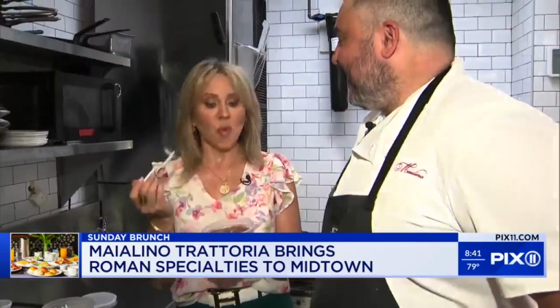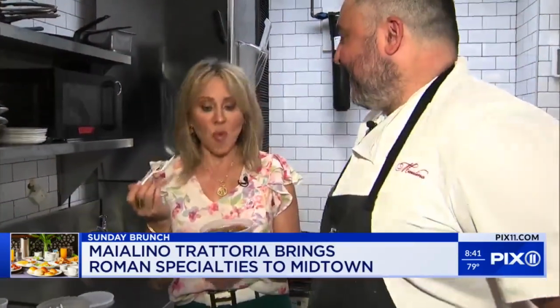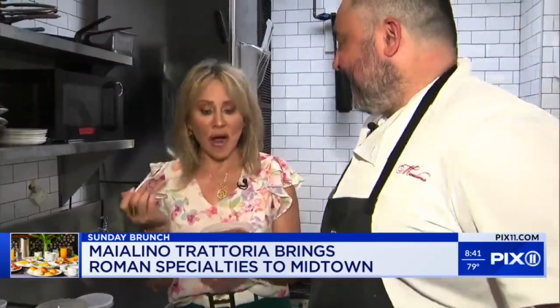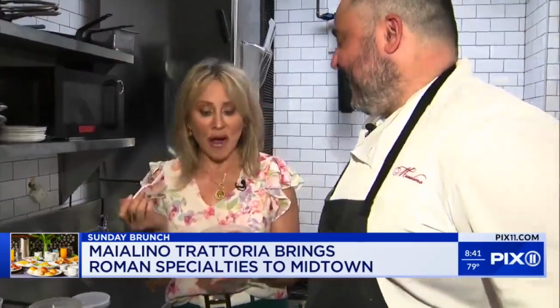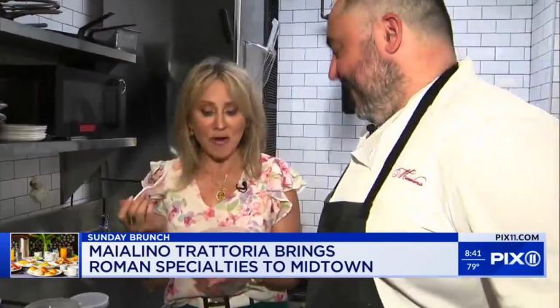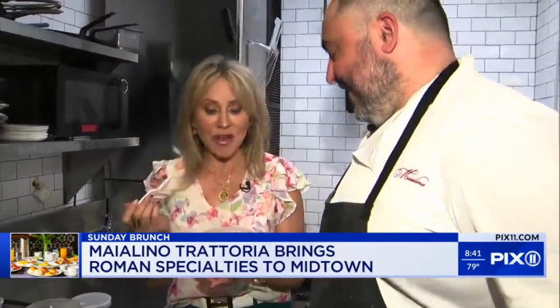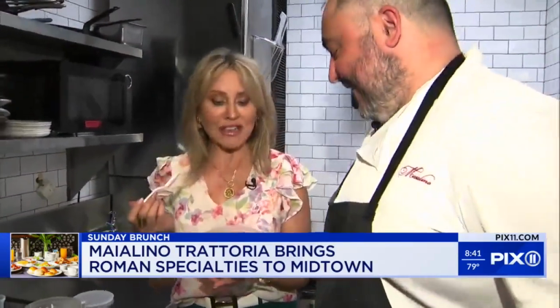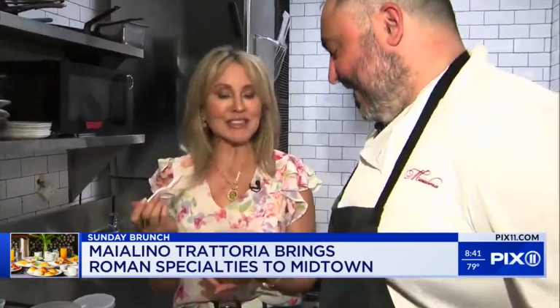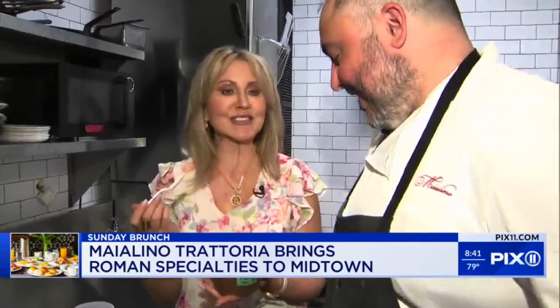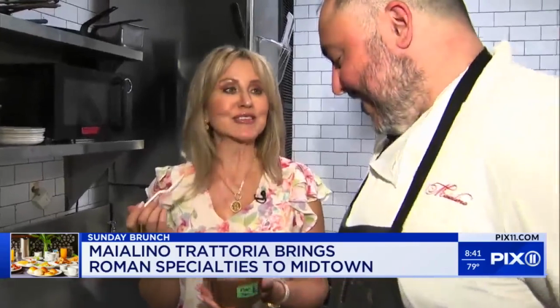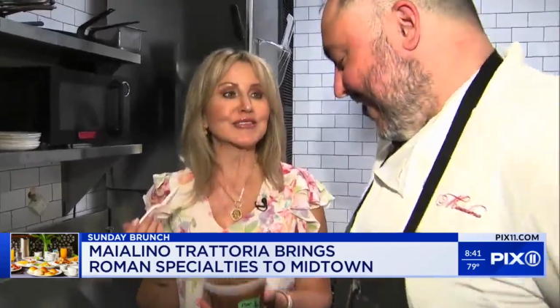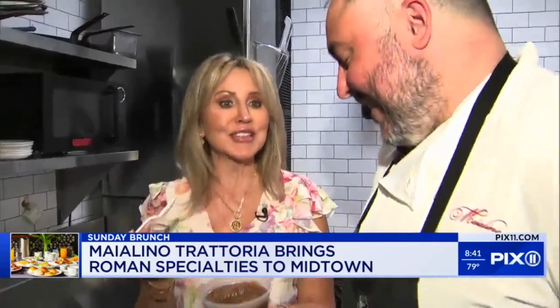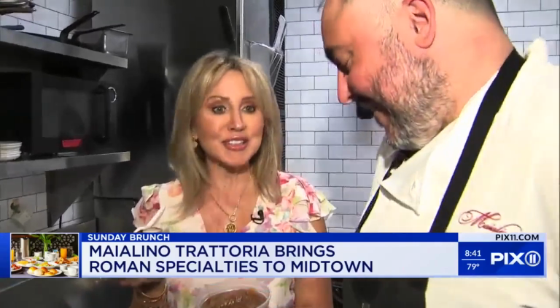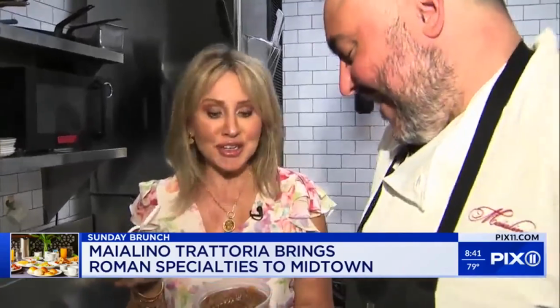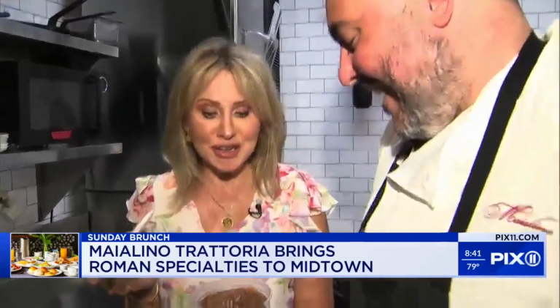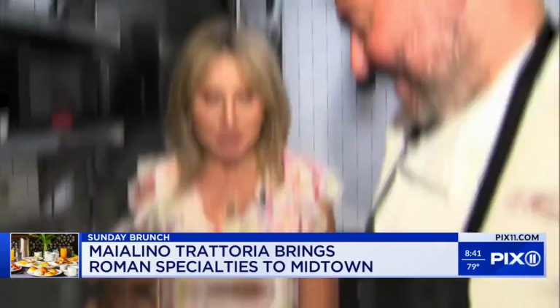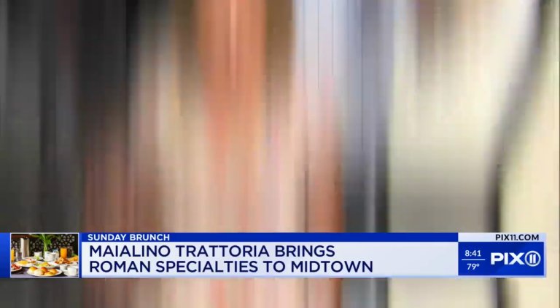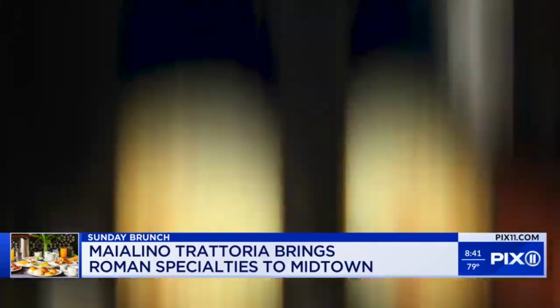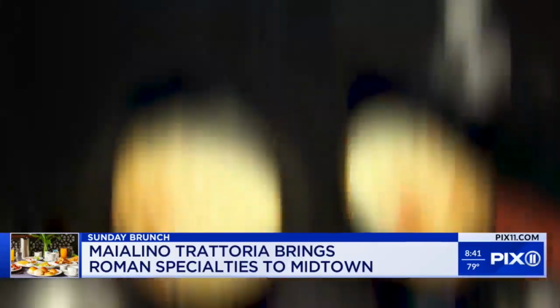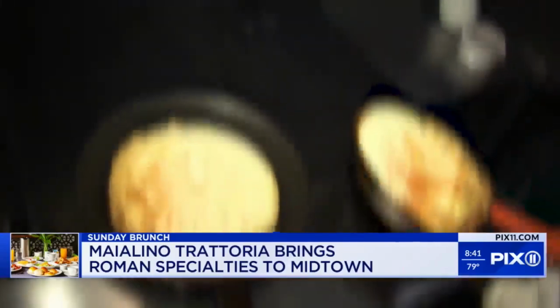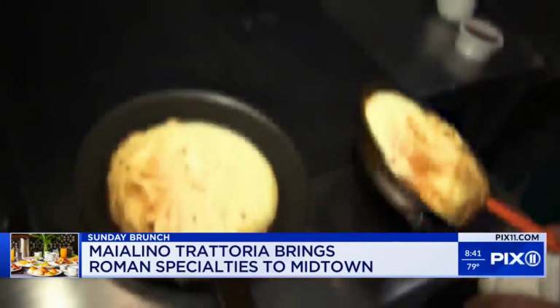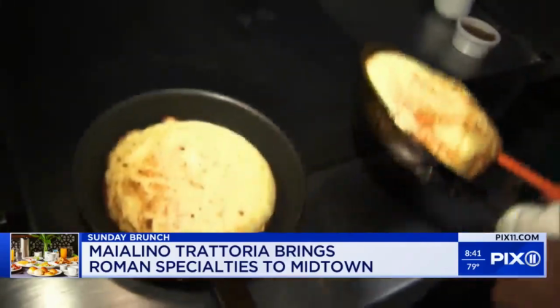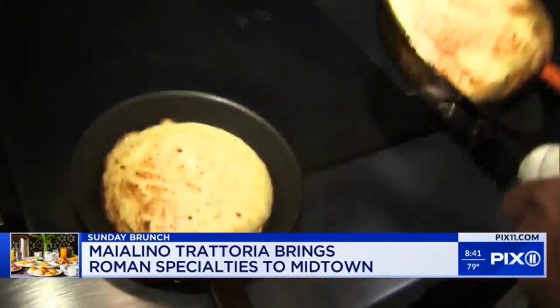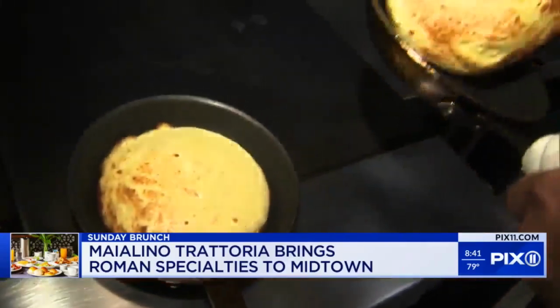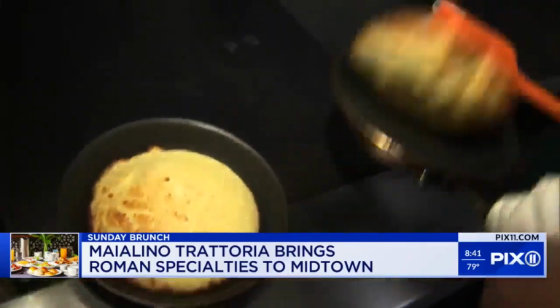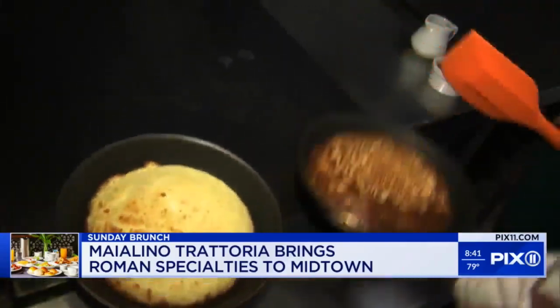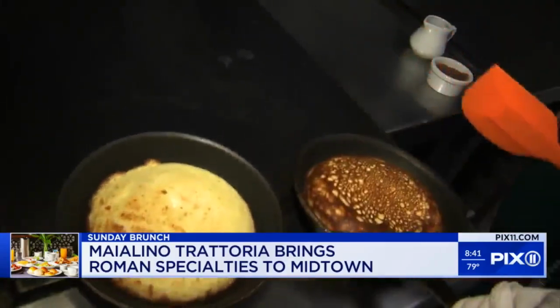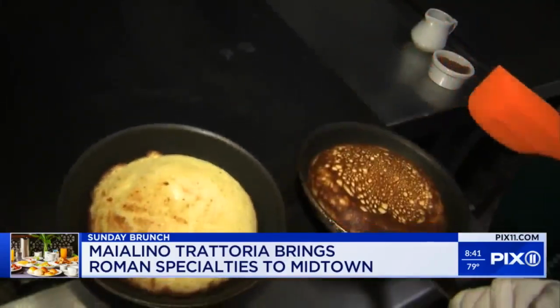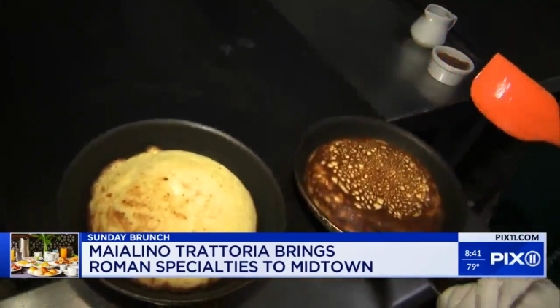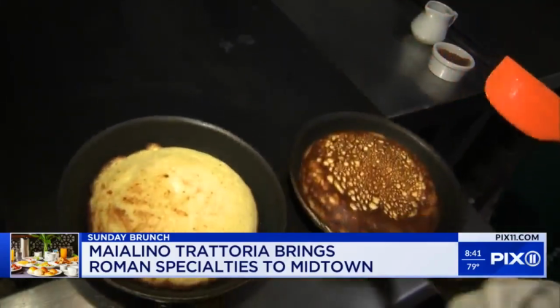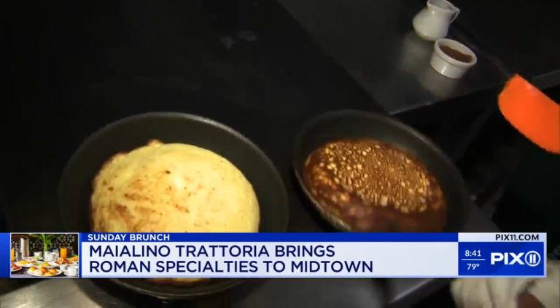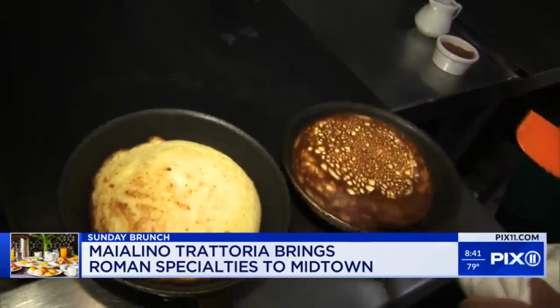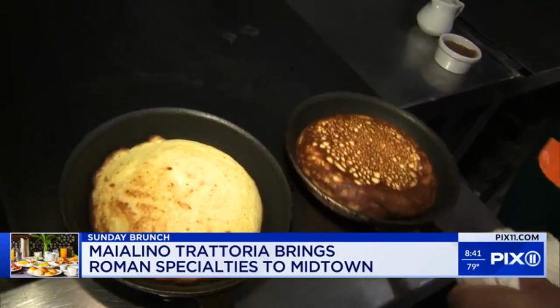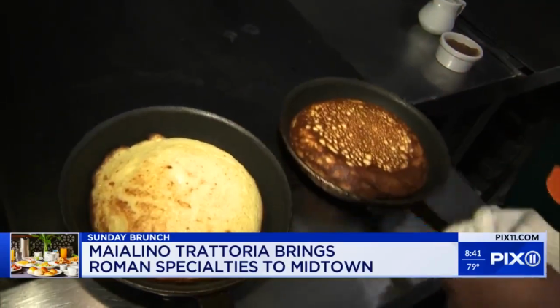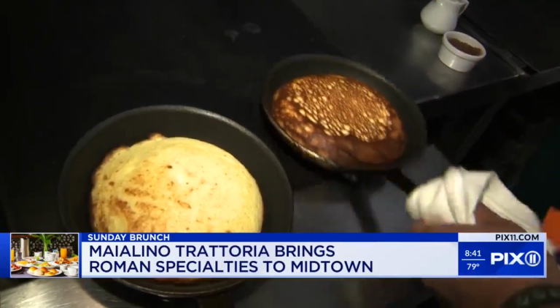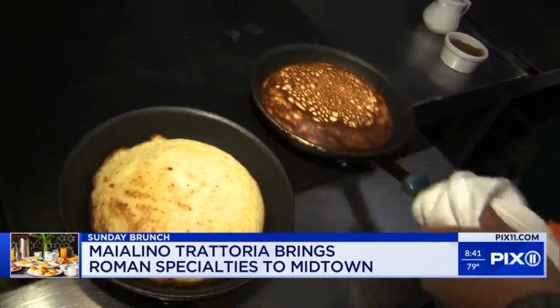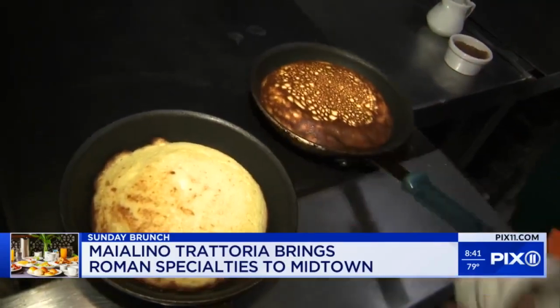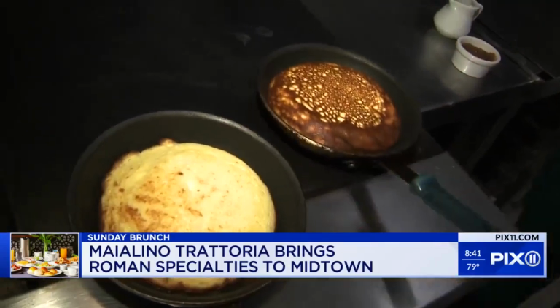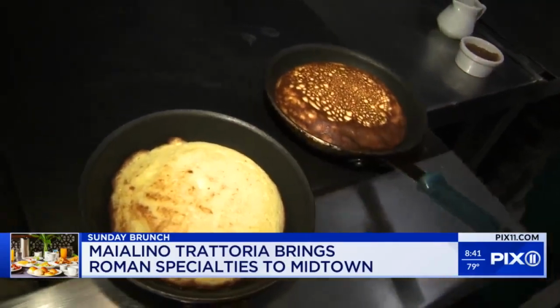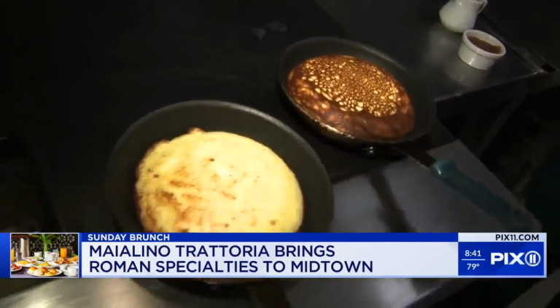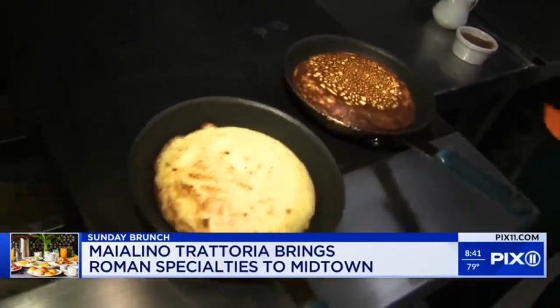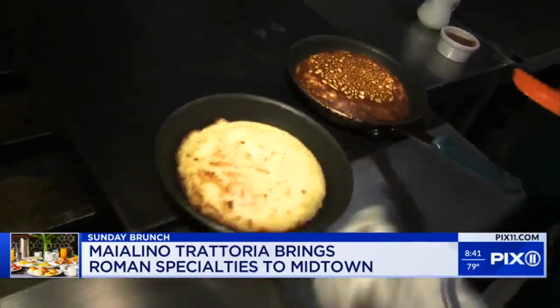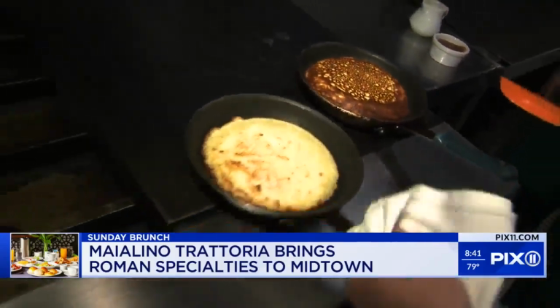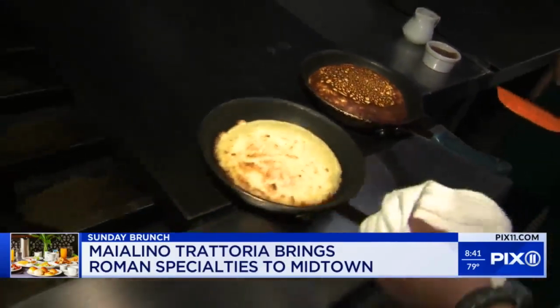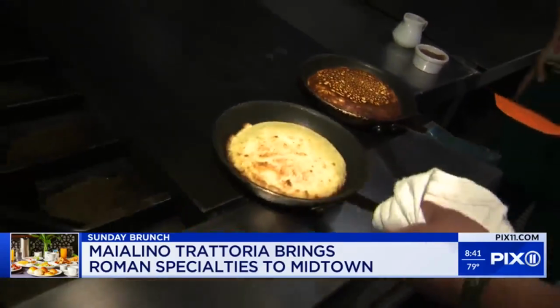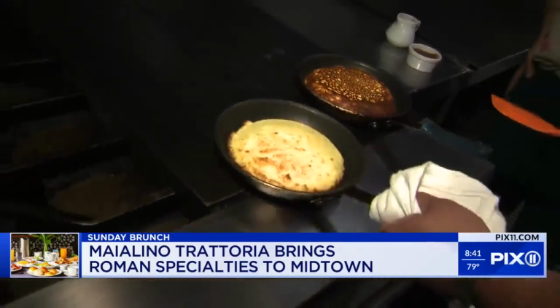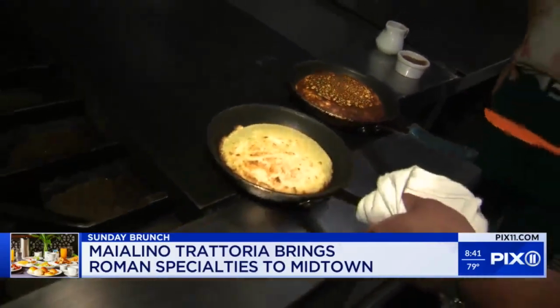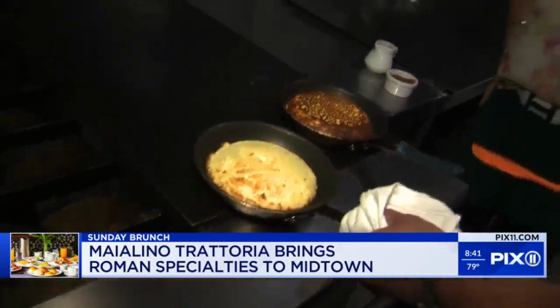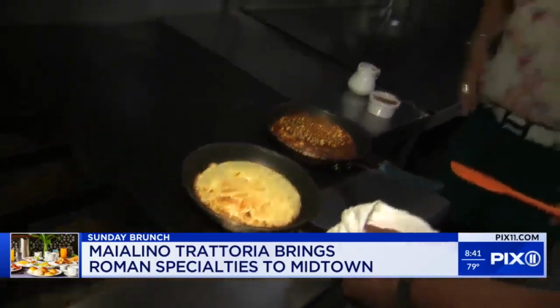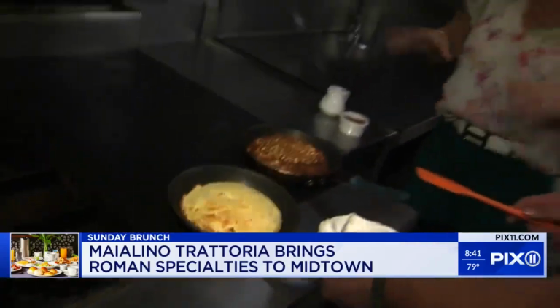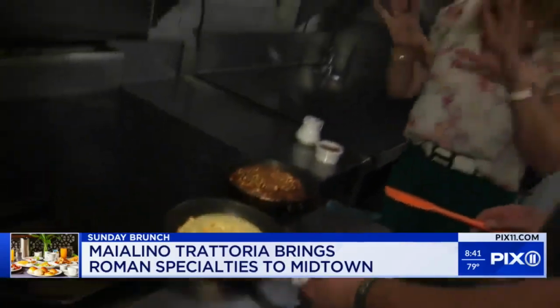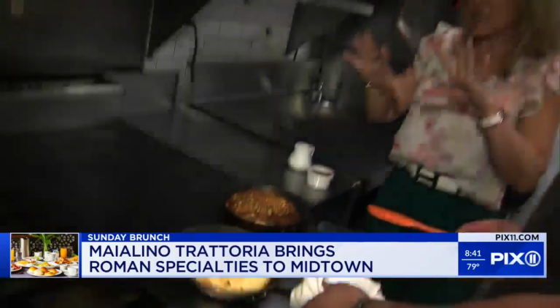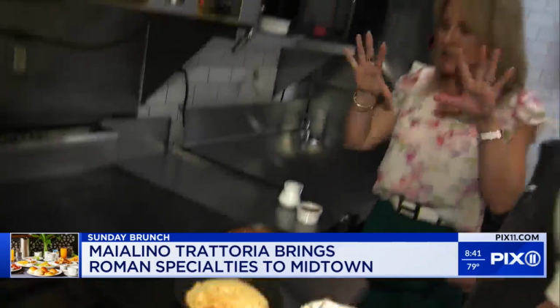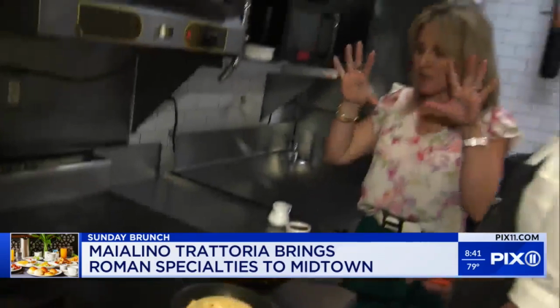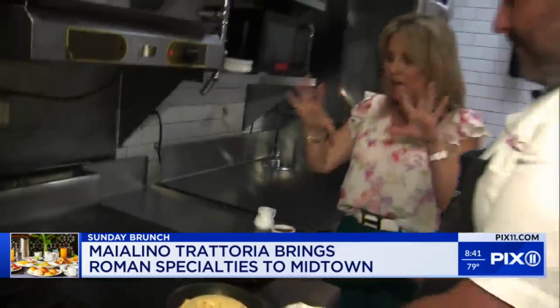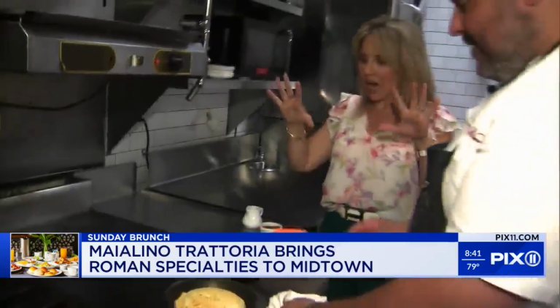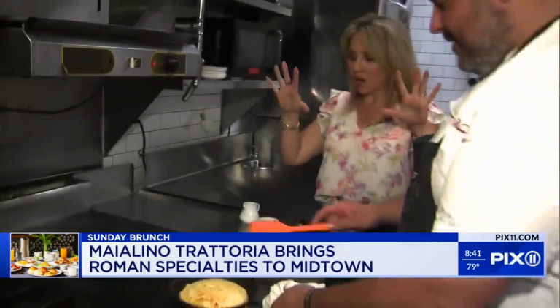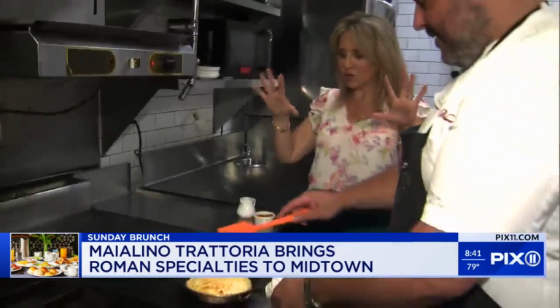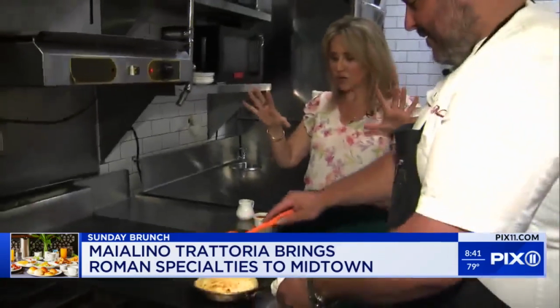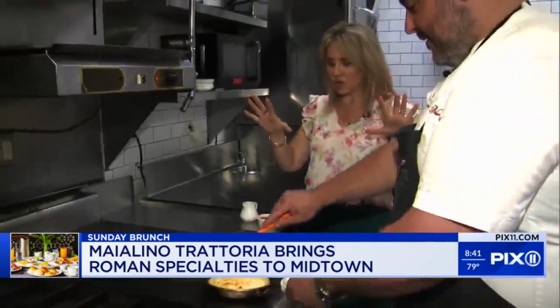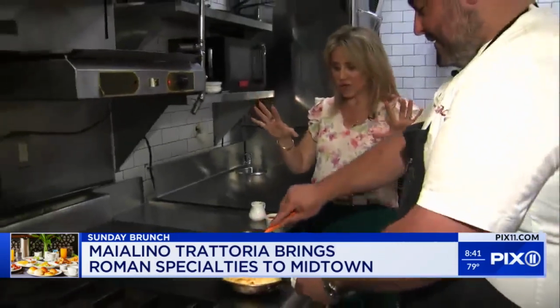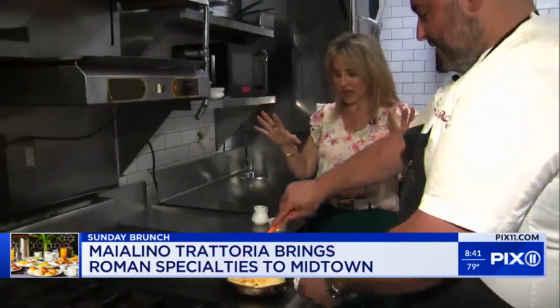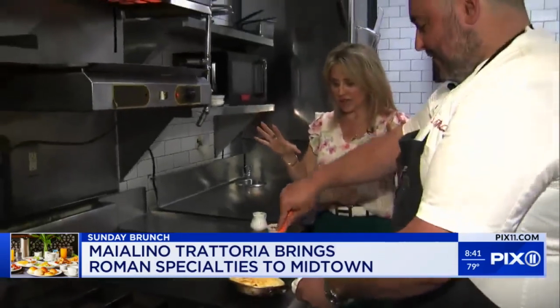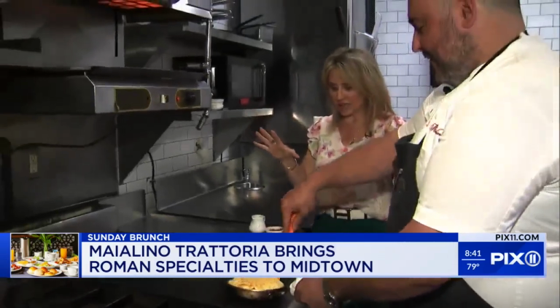Wow, that is delicious. These pancakes baked at 500 degrees. I cannot believe how fluffy that is.